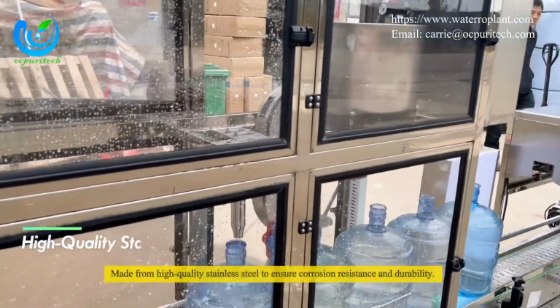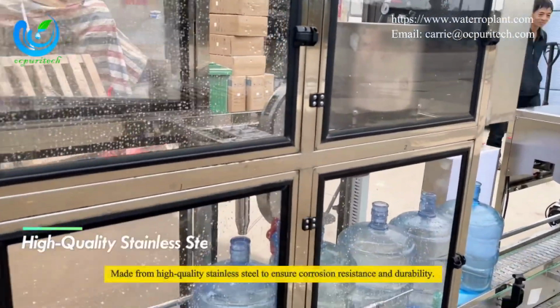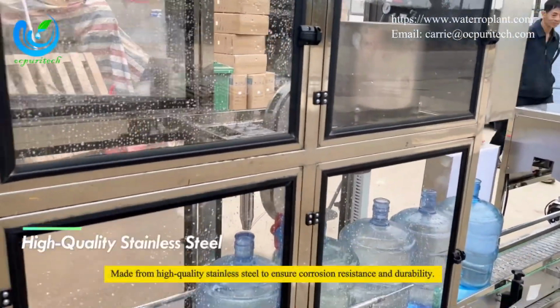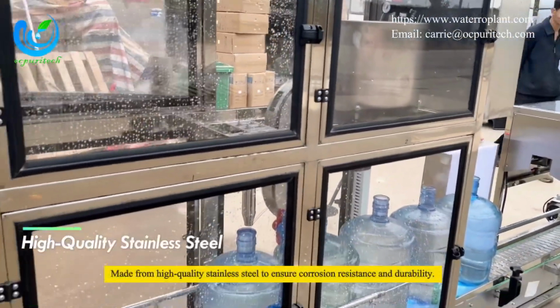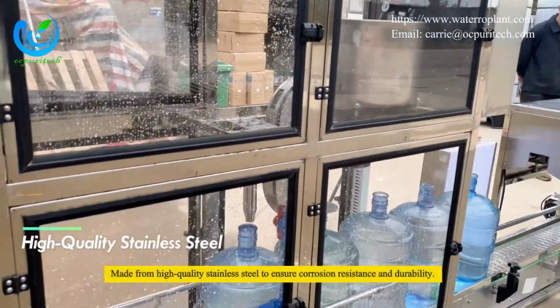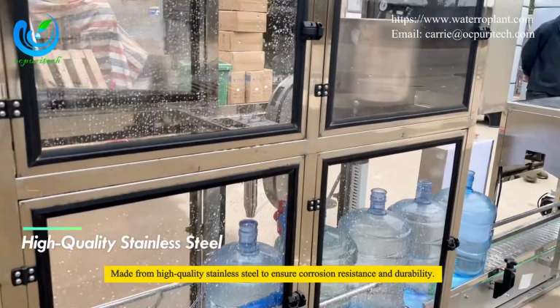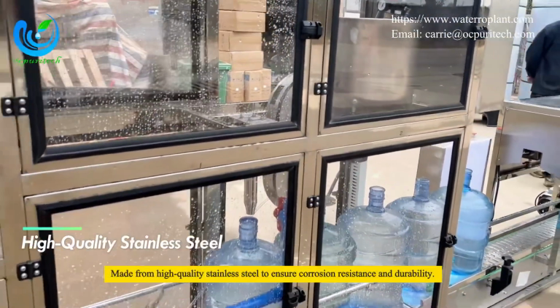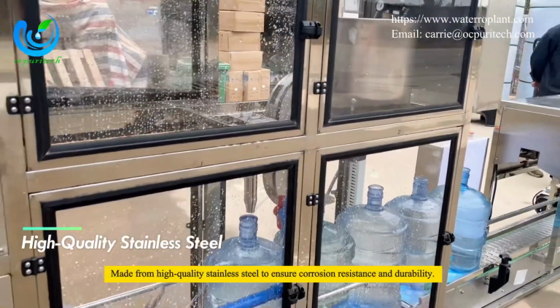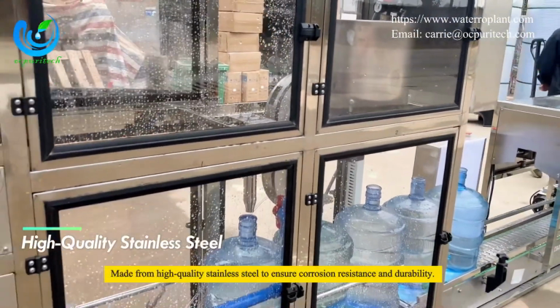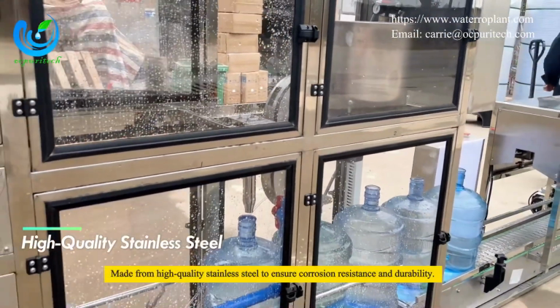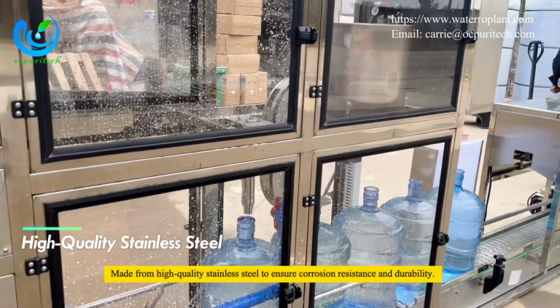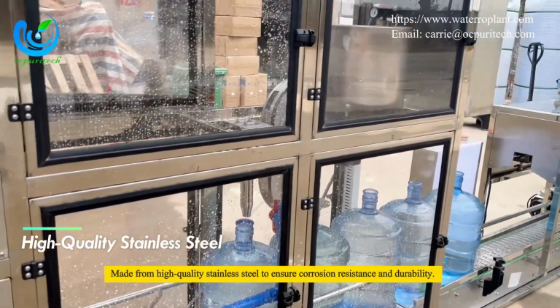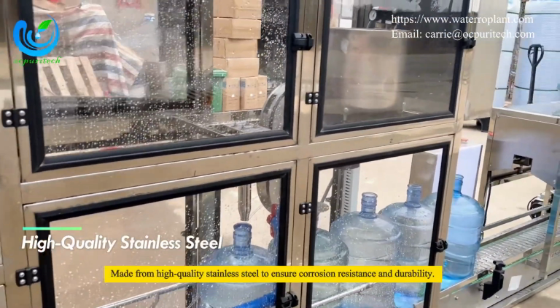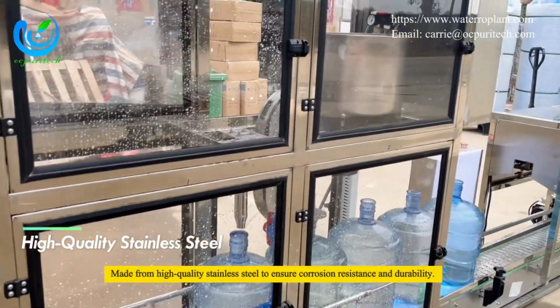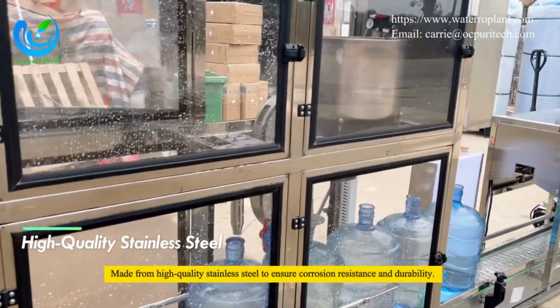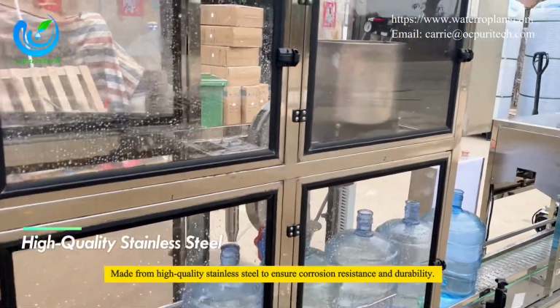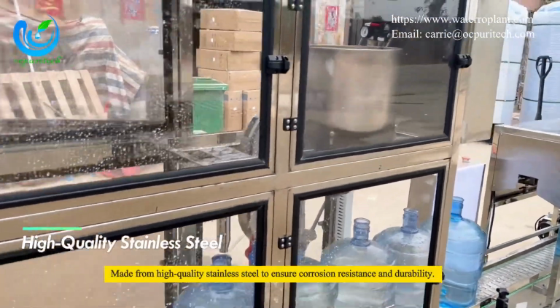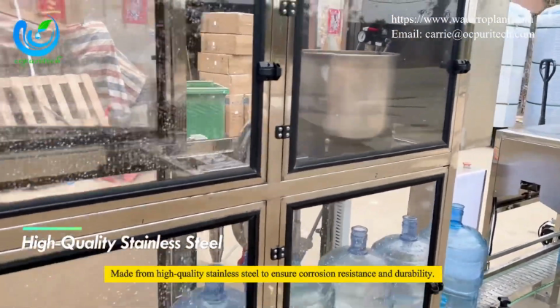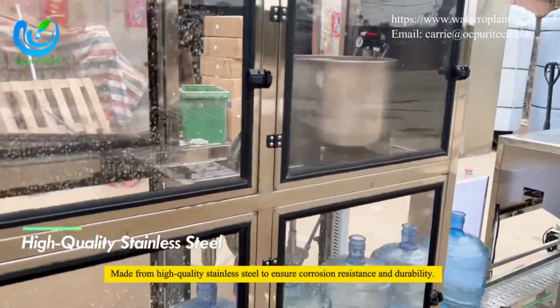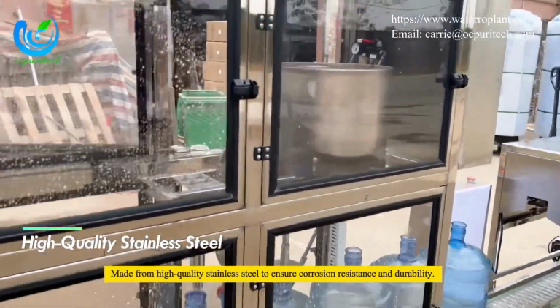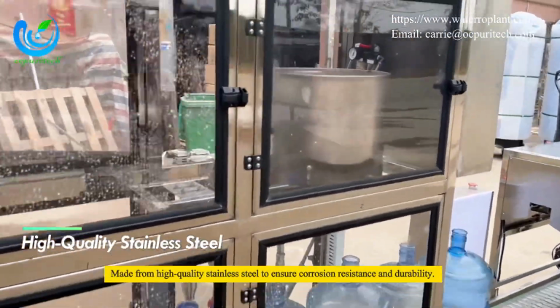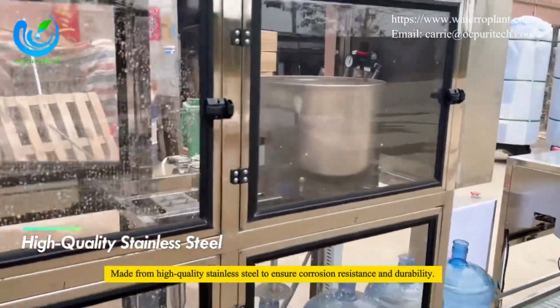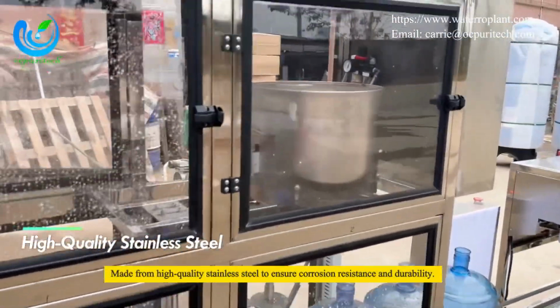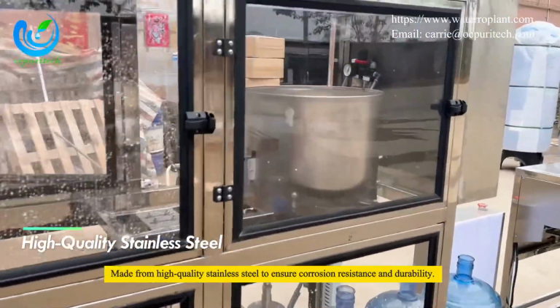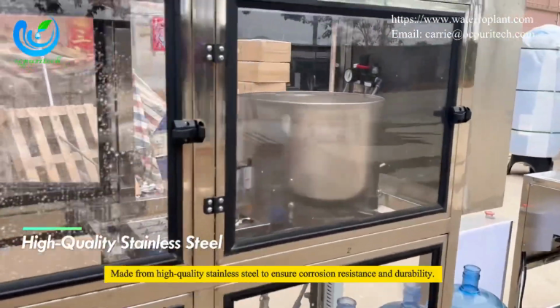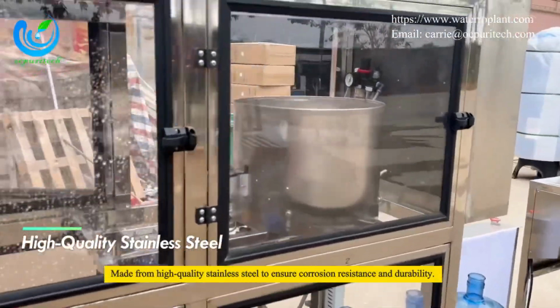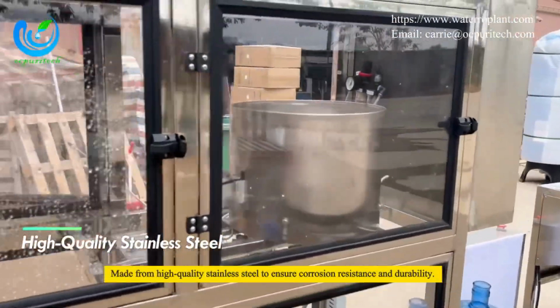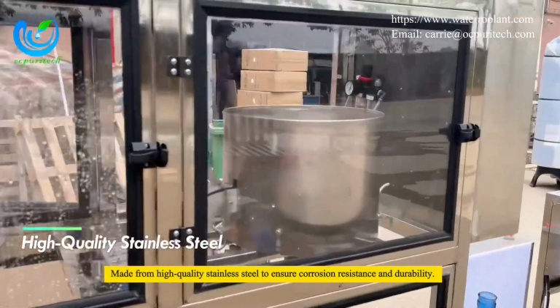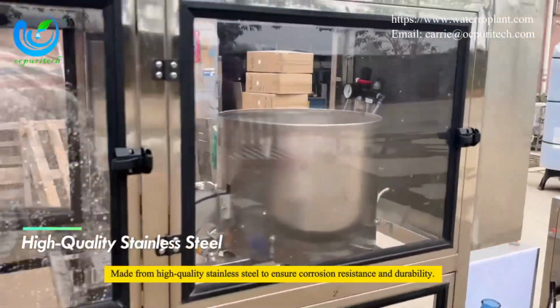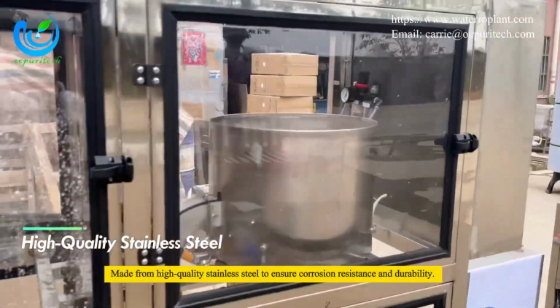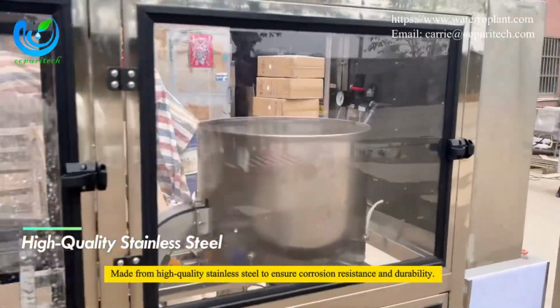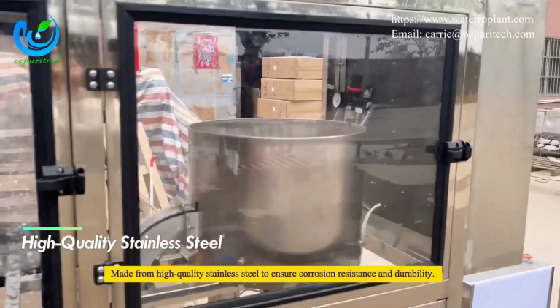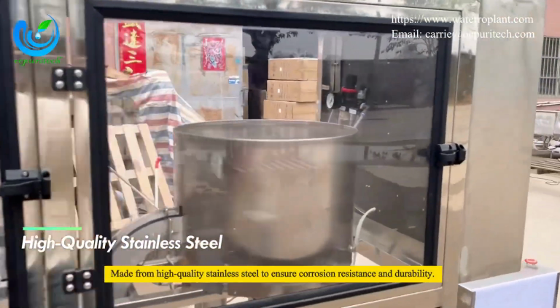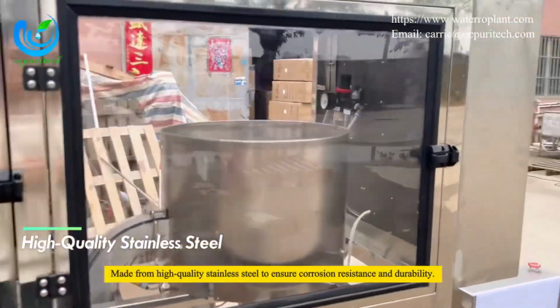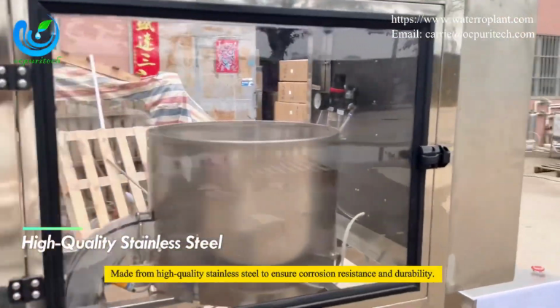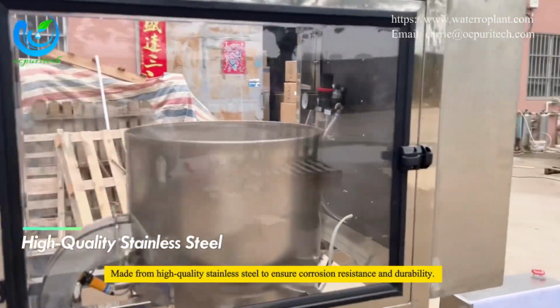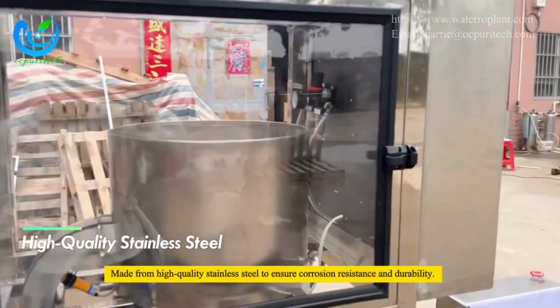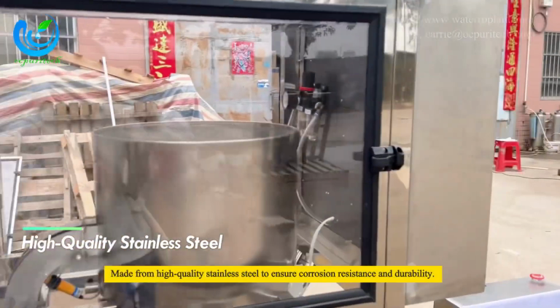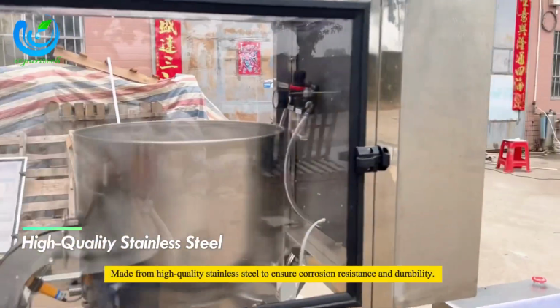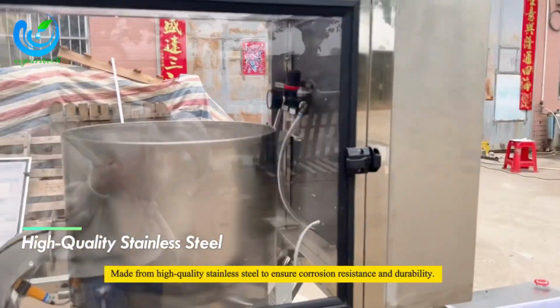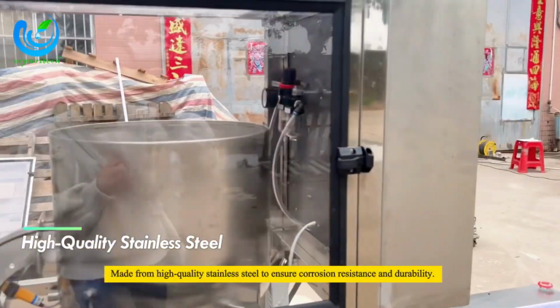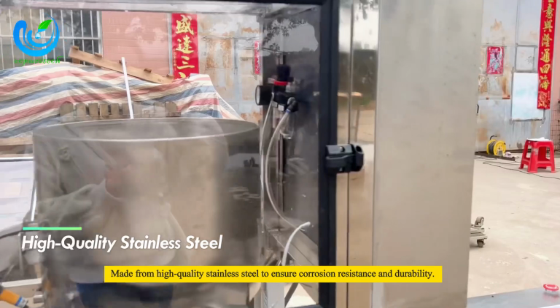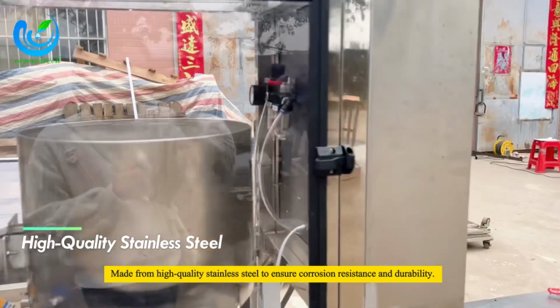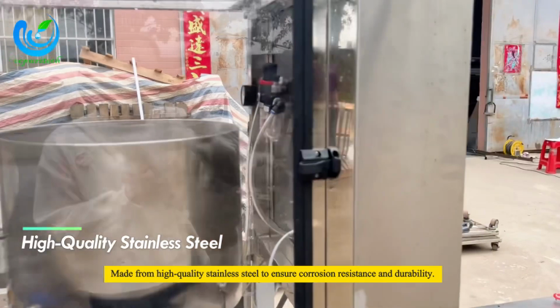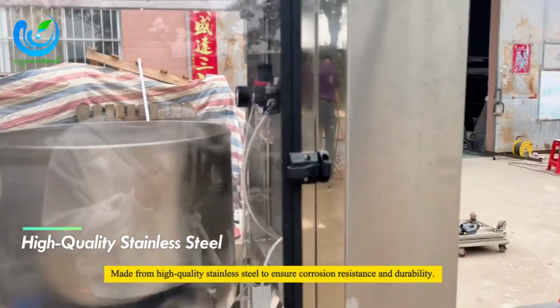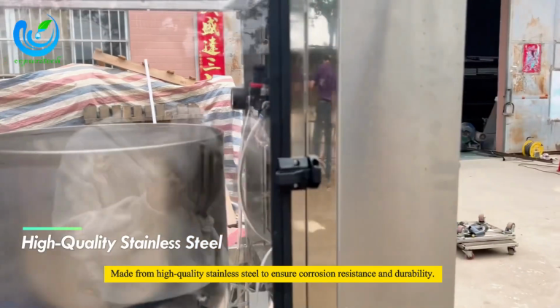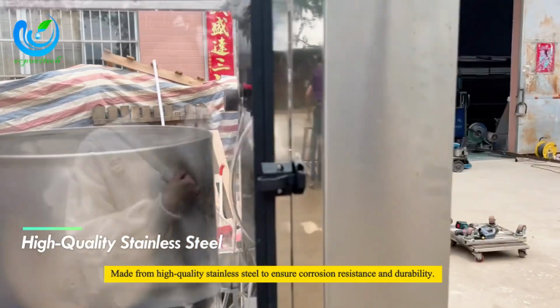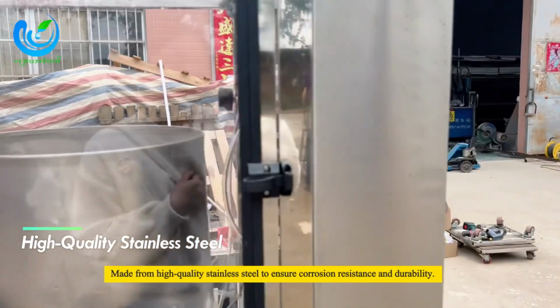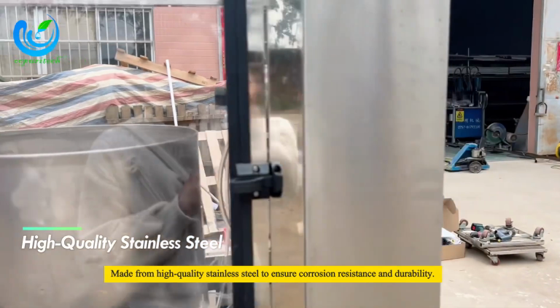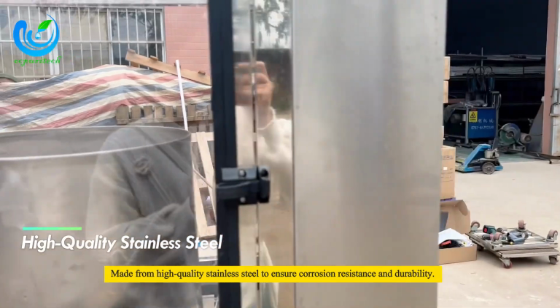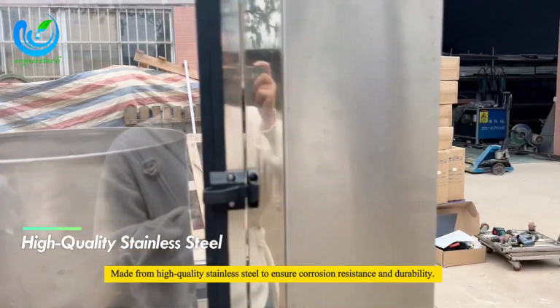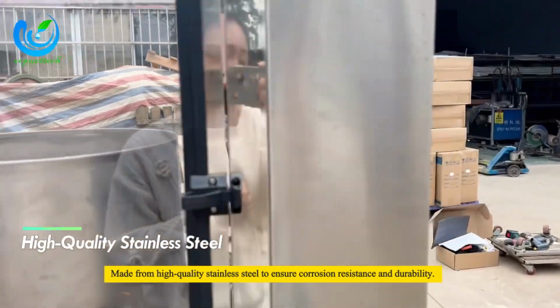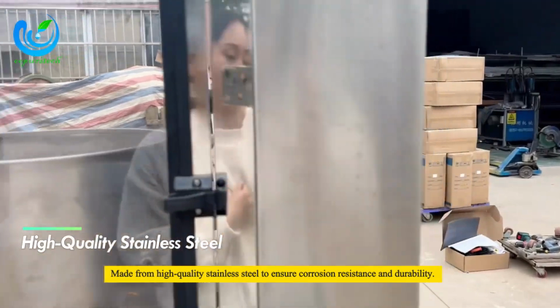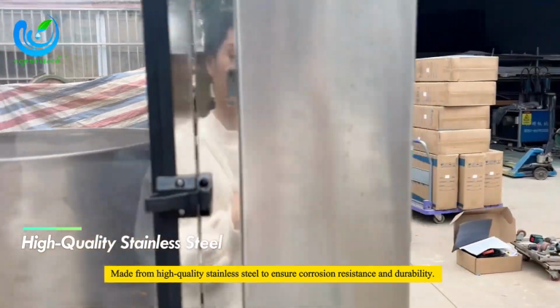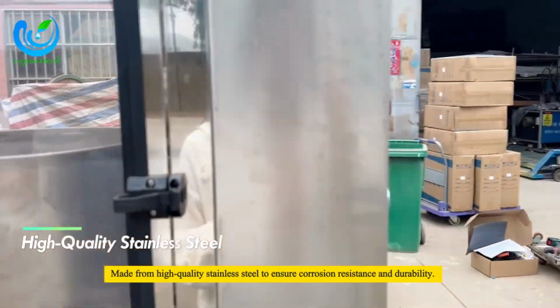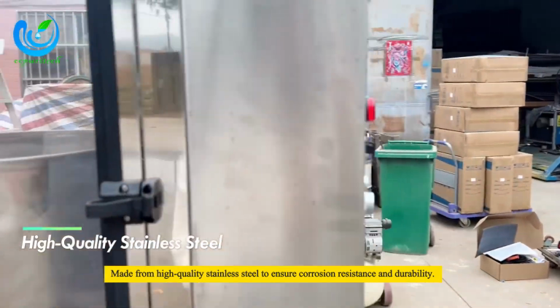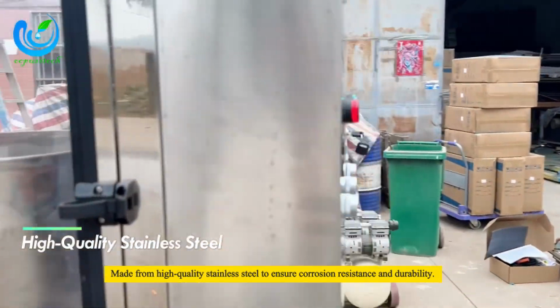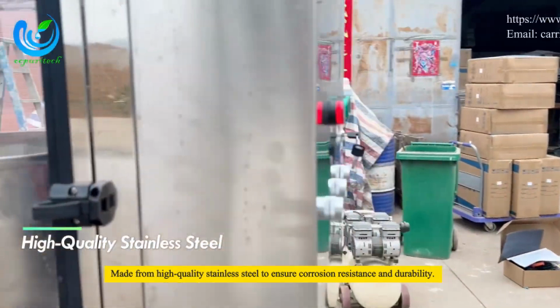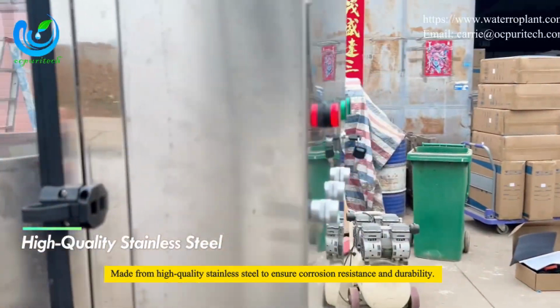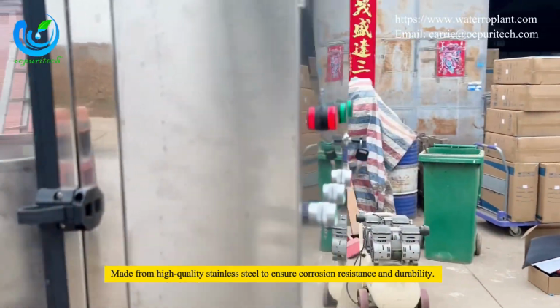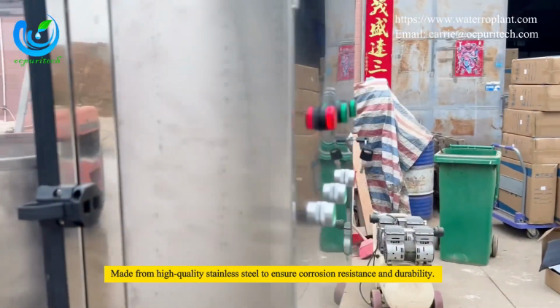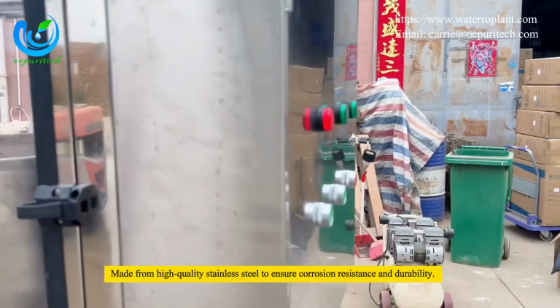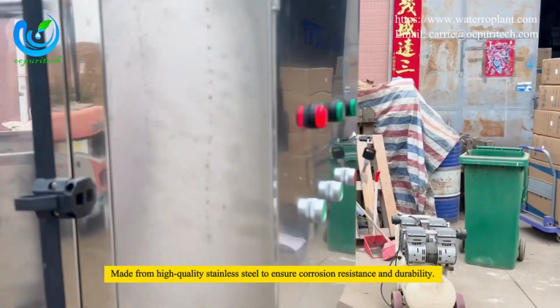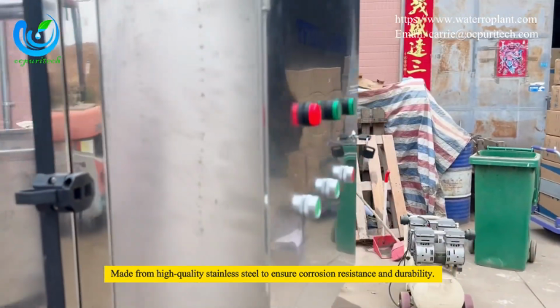High-quality stainless steel construction ensures corrosion resistance and durability.